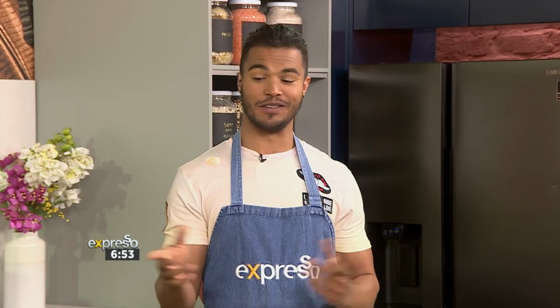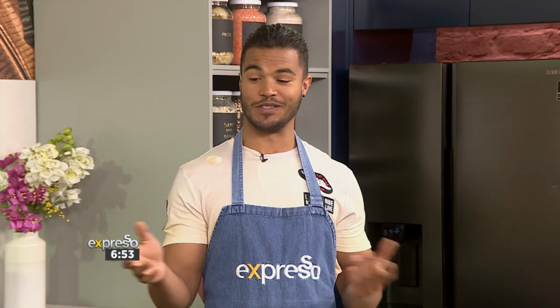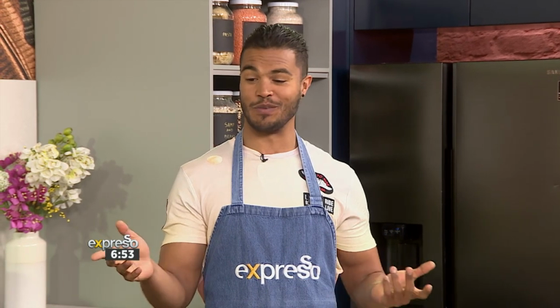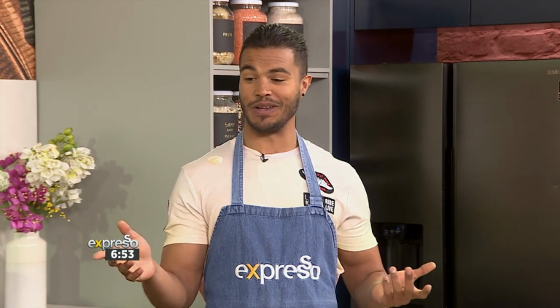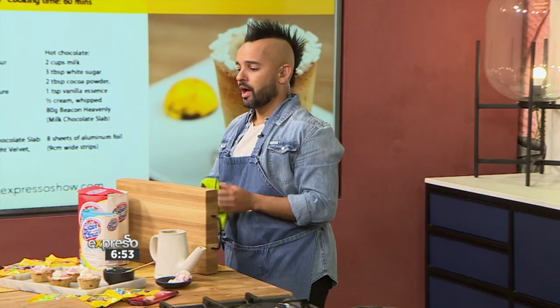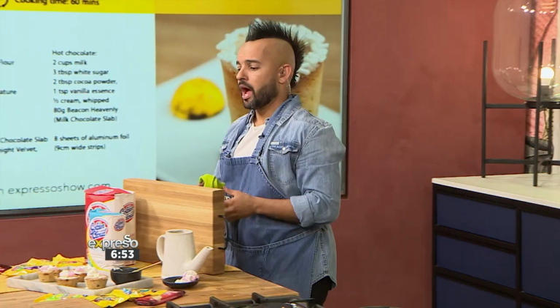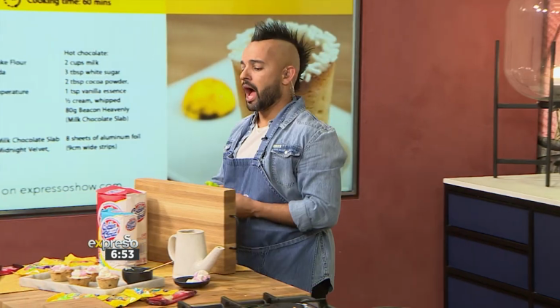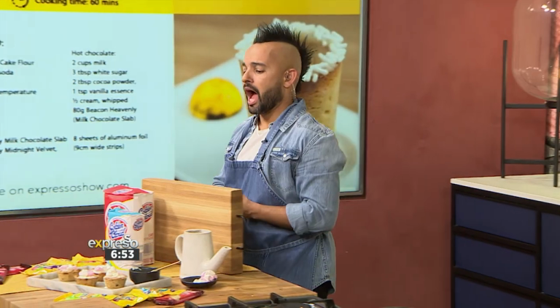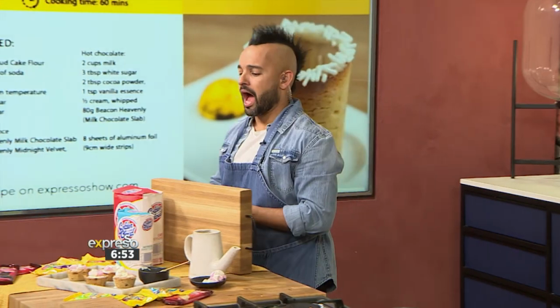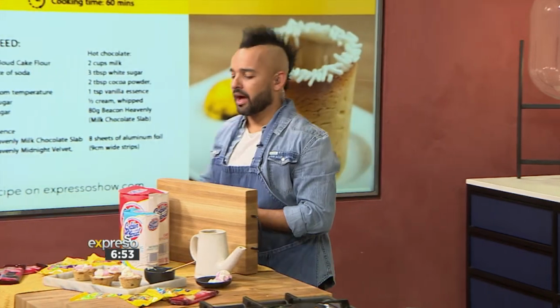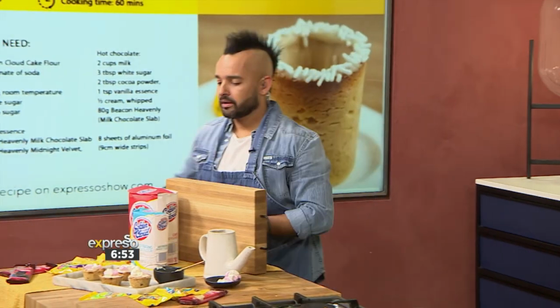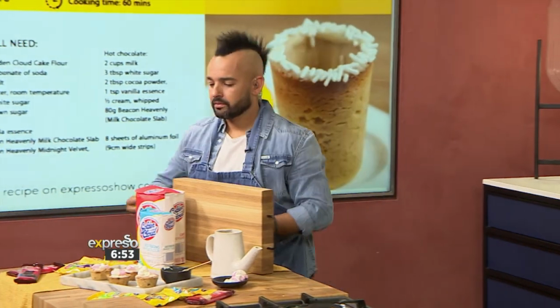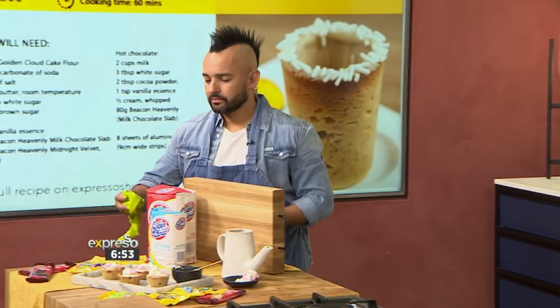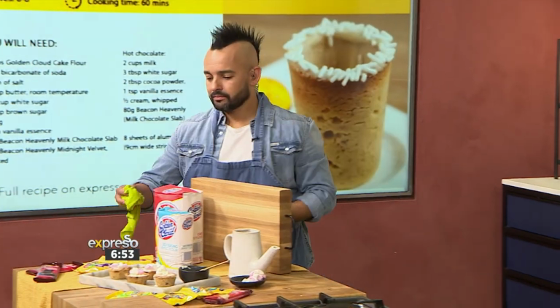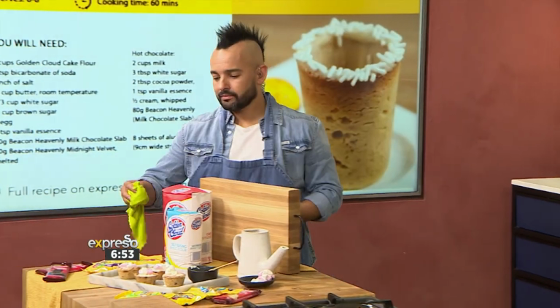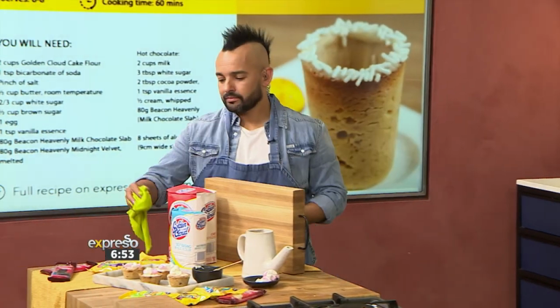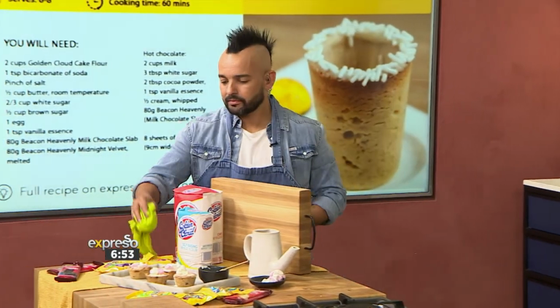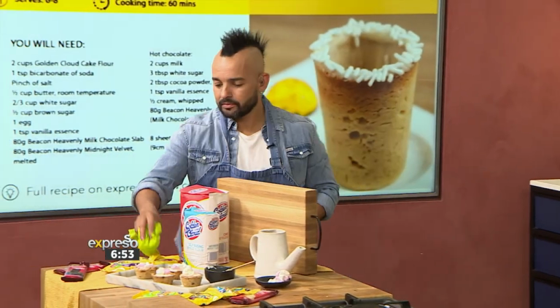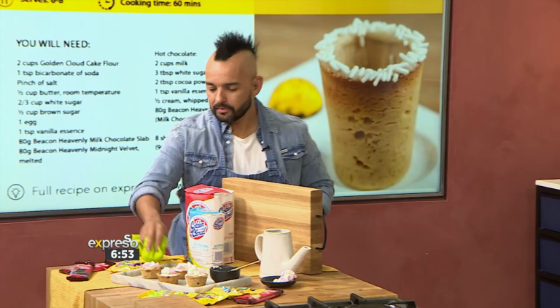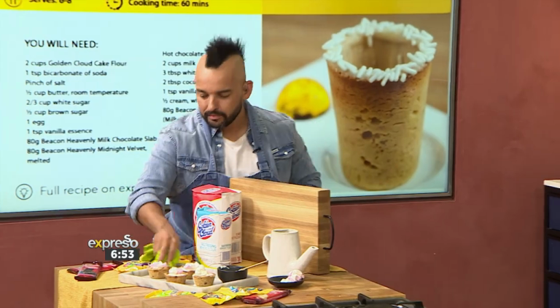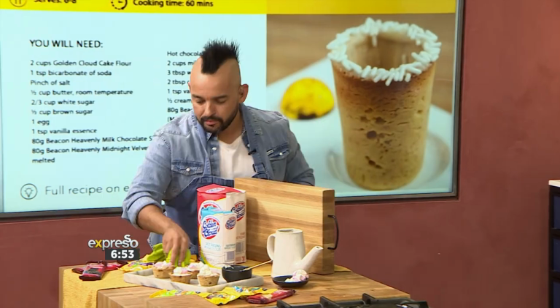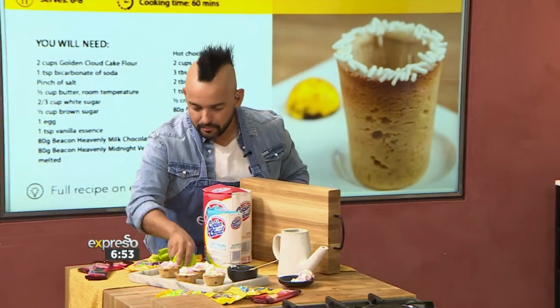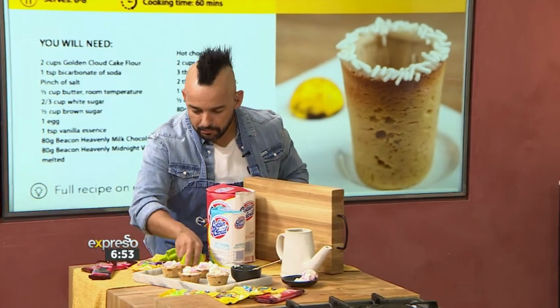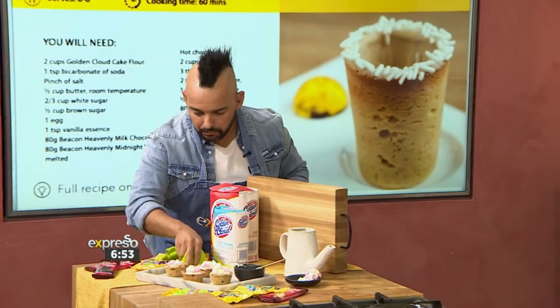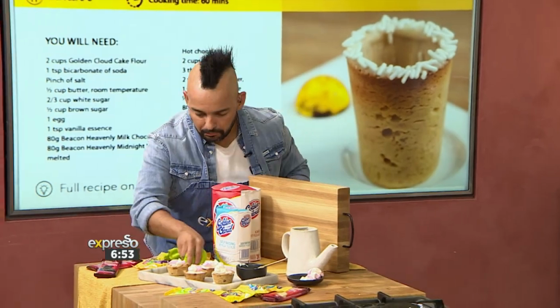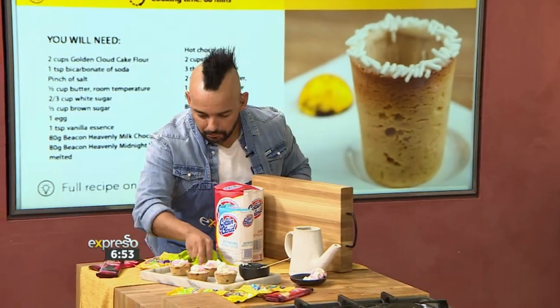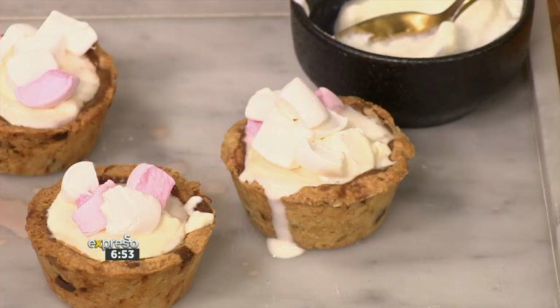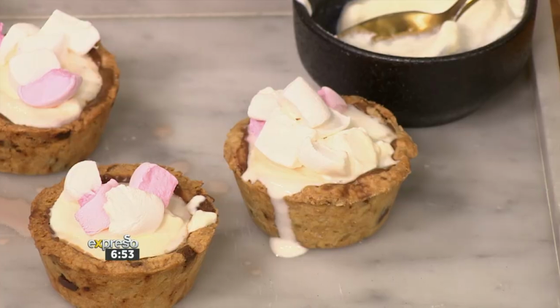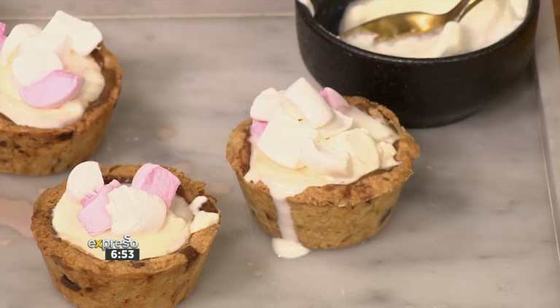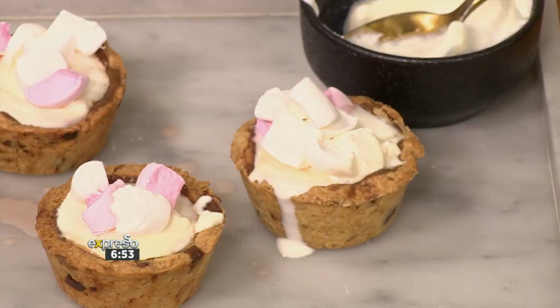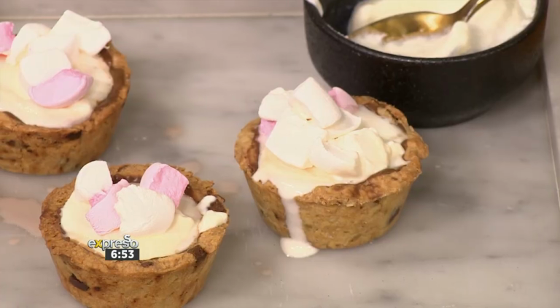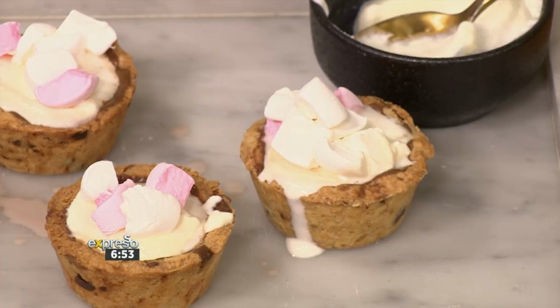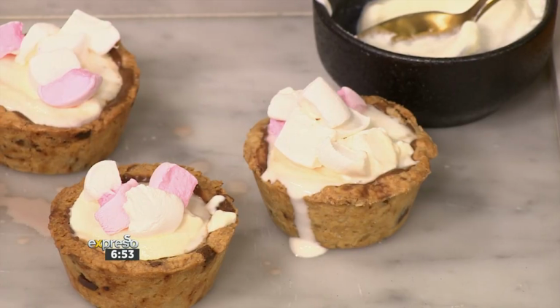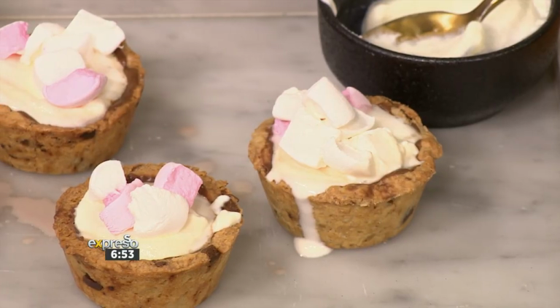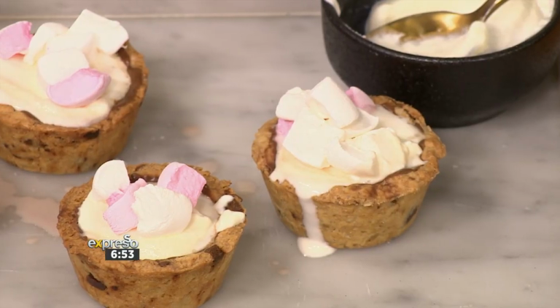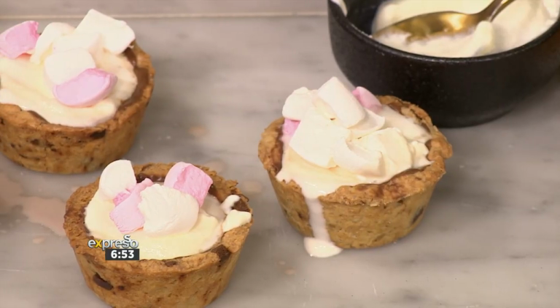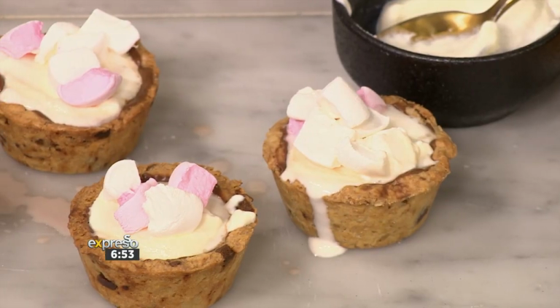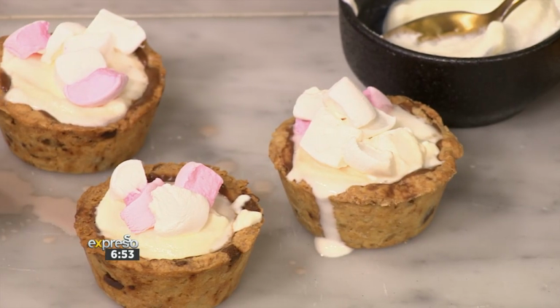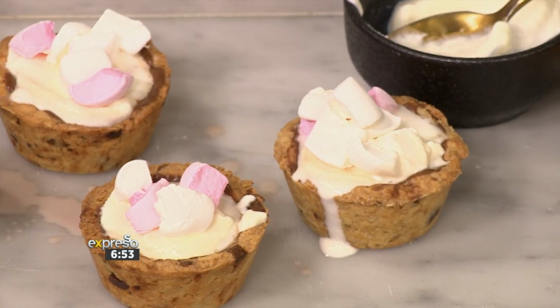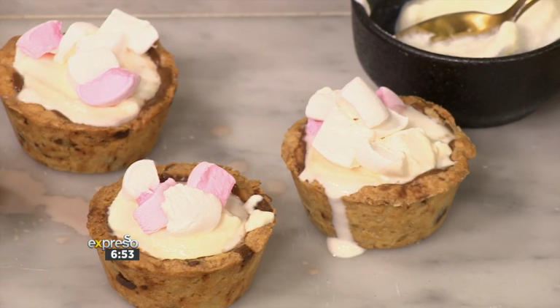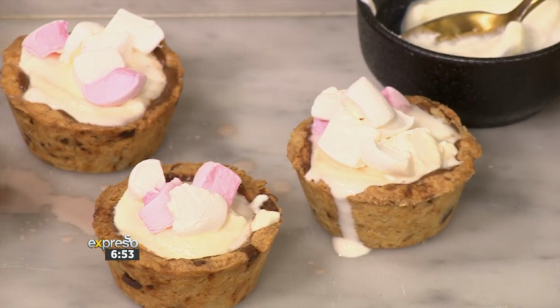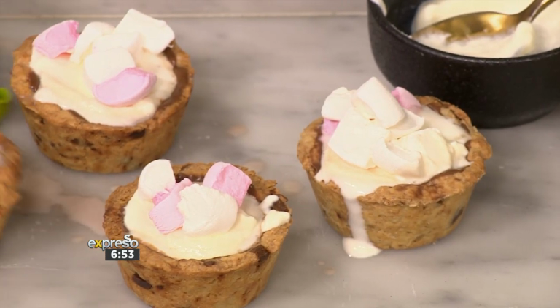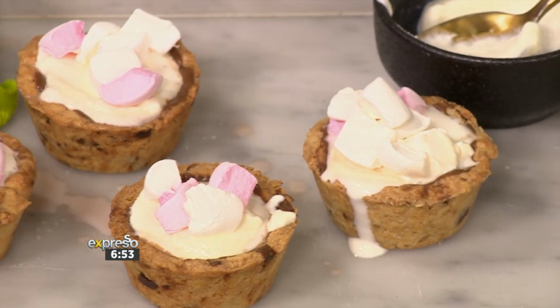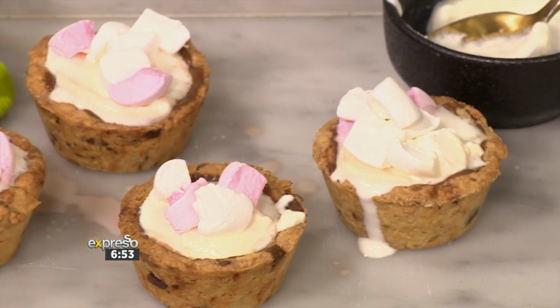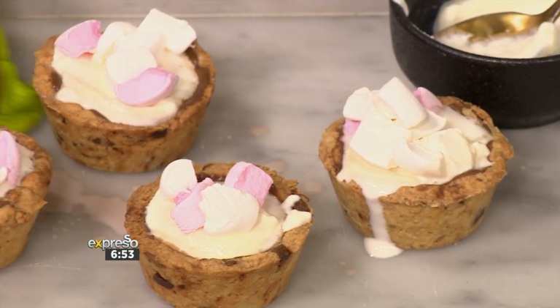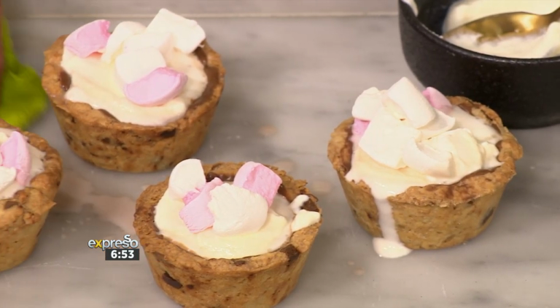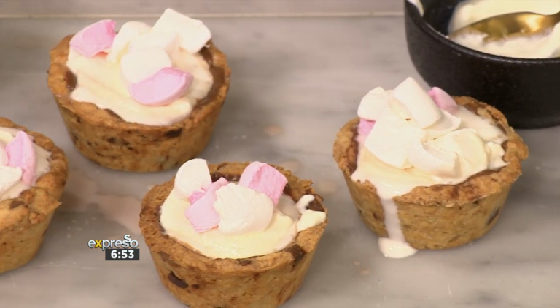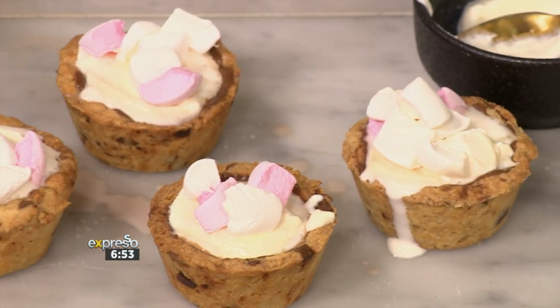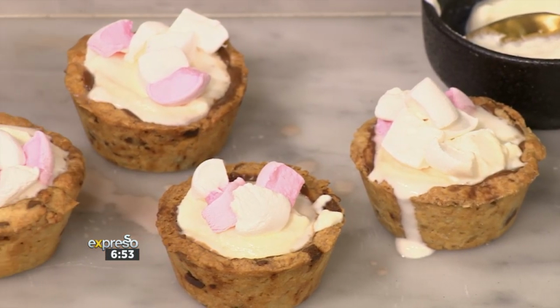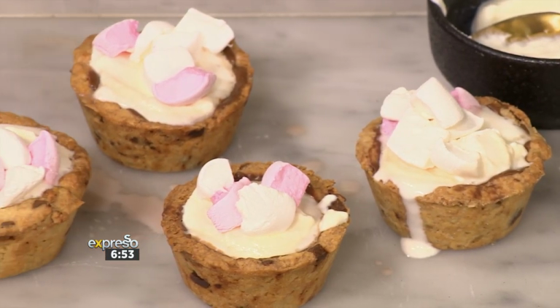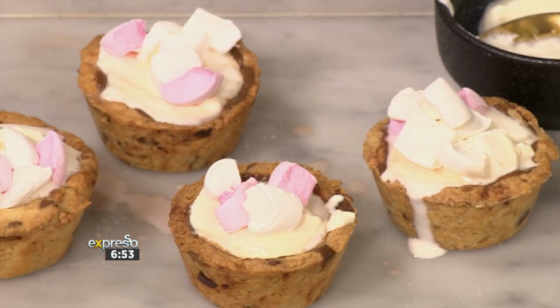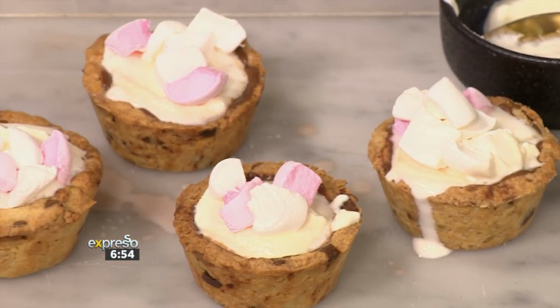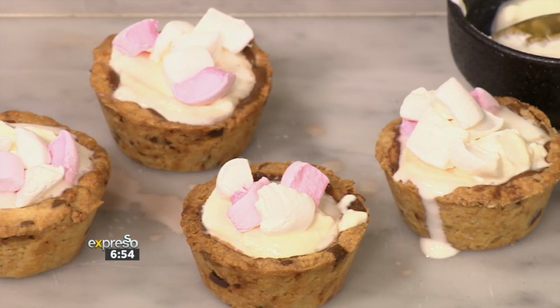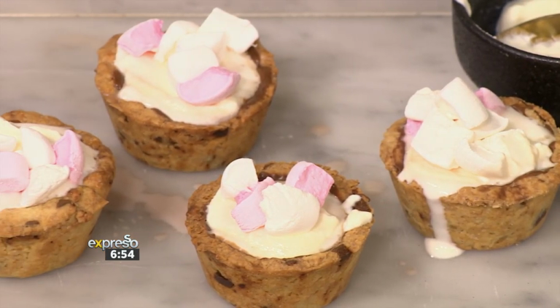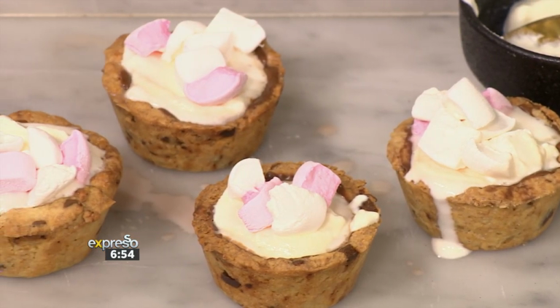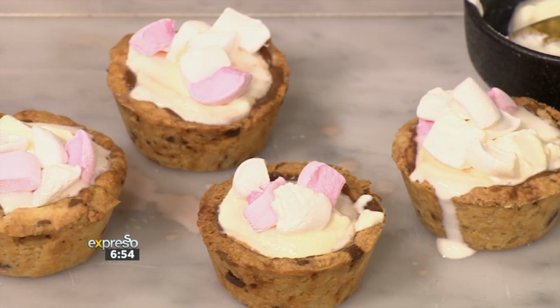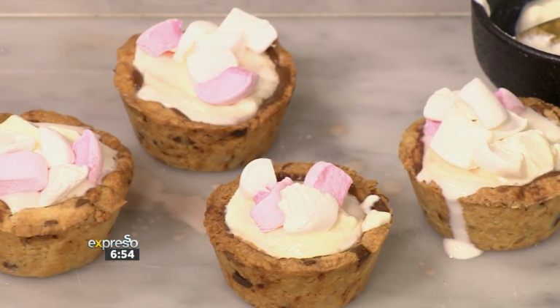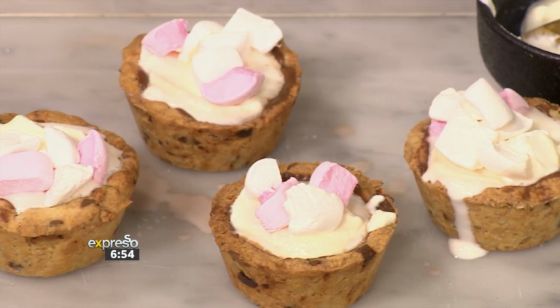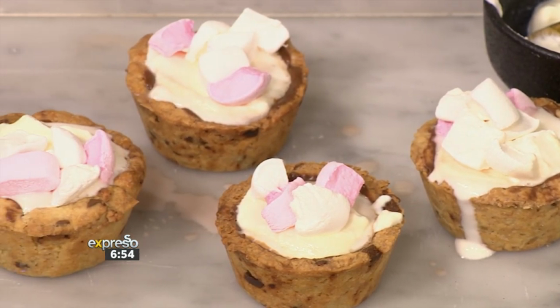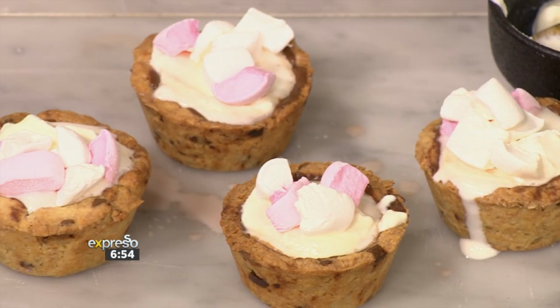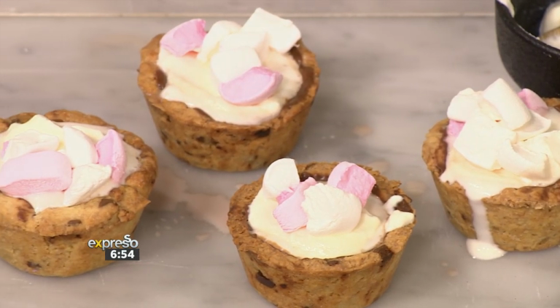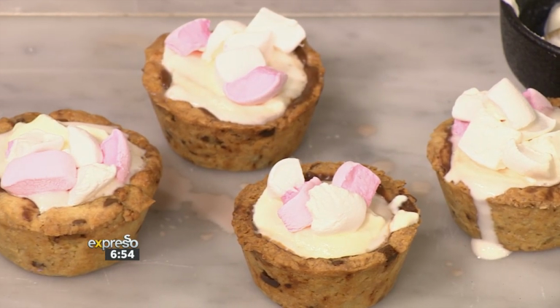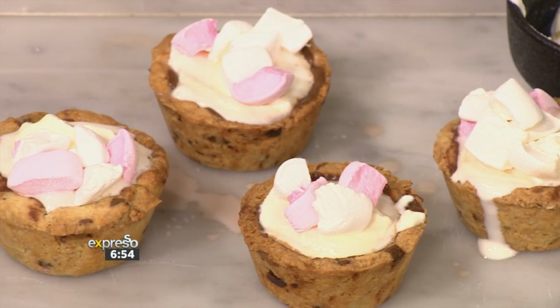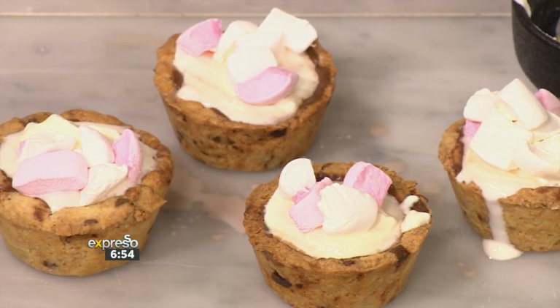Simple as that. I wonder what you think of our dish. Of course, you can get the recipe at ExpressoShow.com. And other than that, enjoy, Mzanzi.